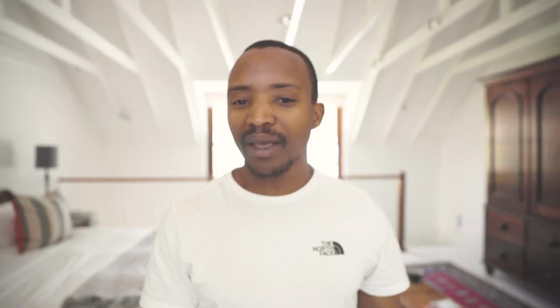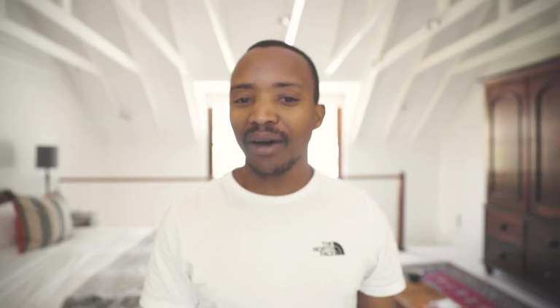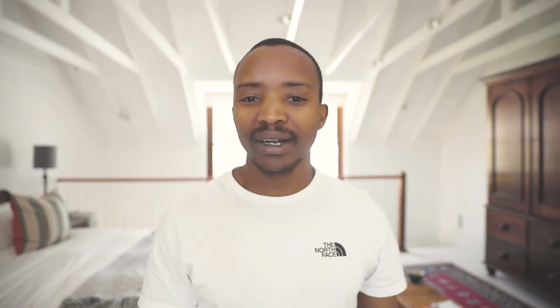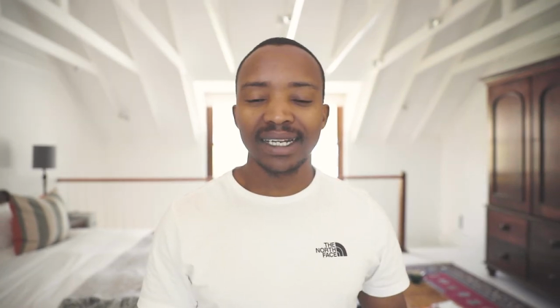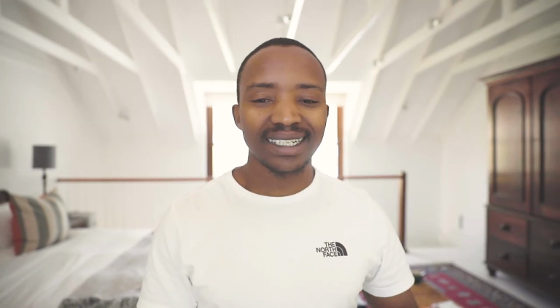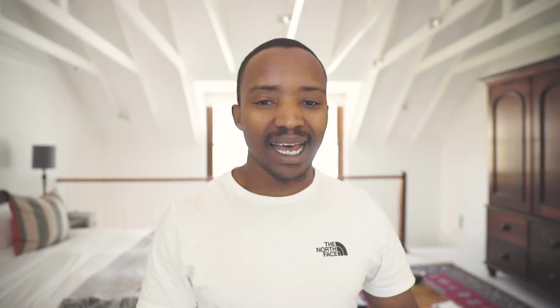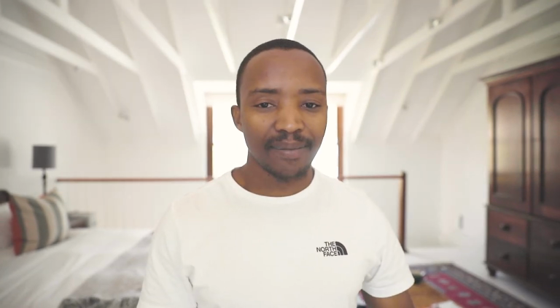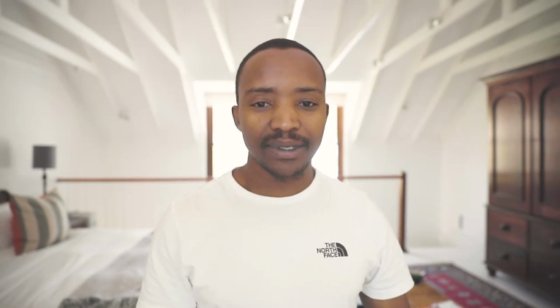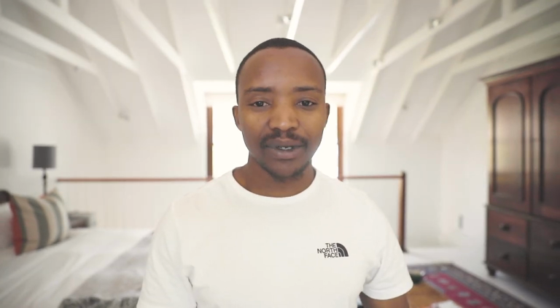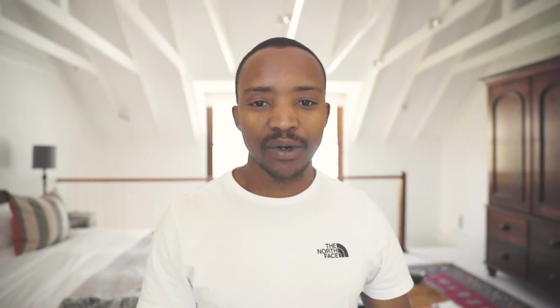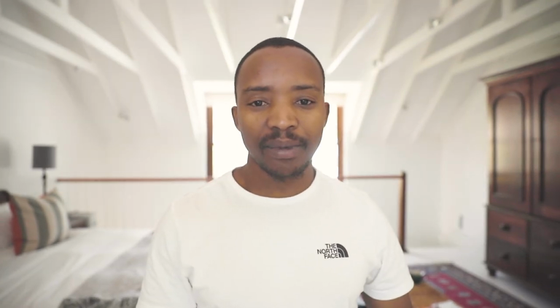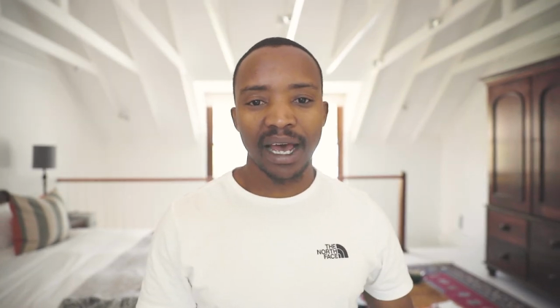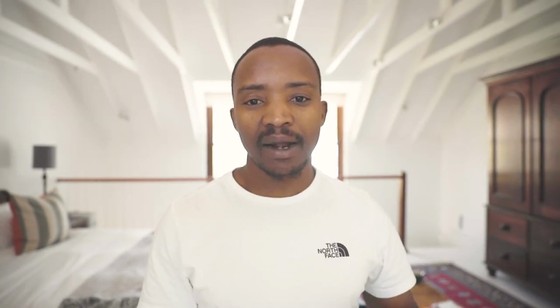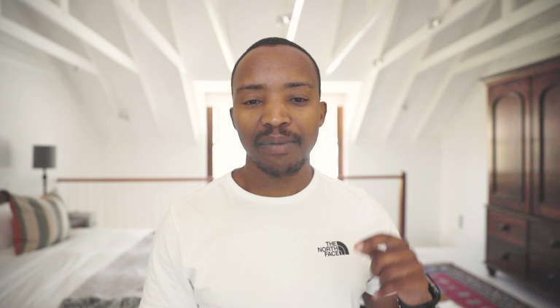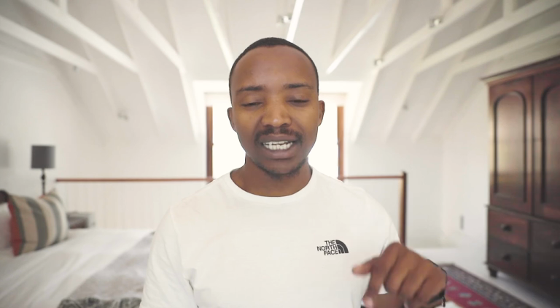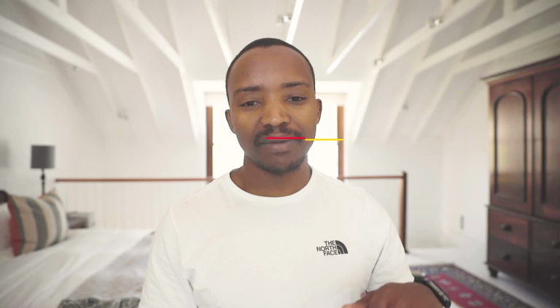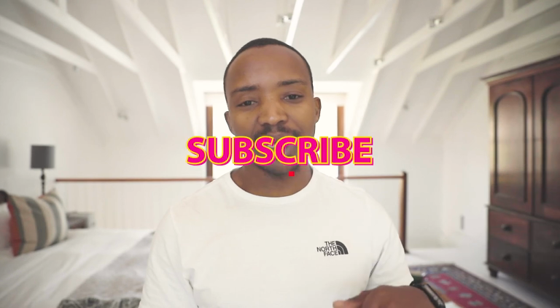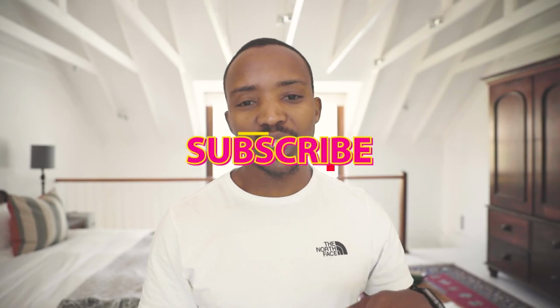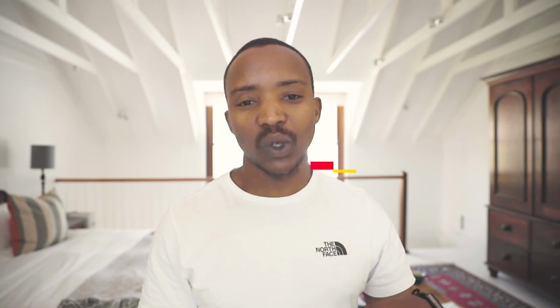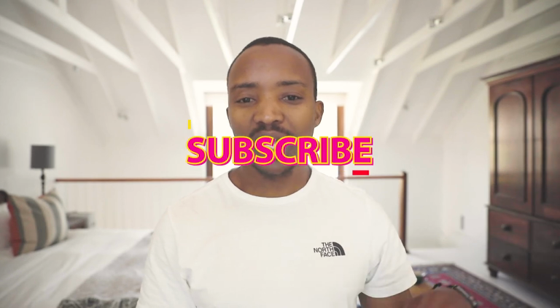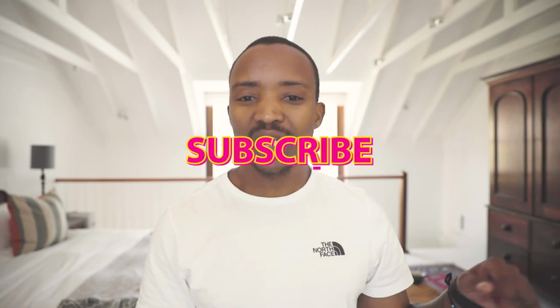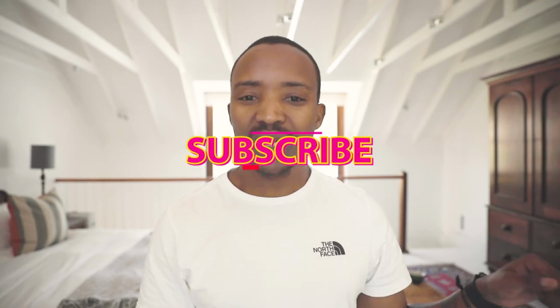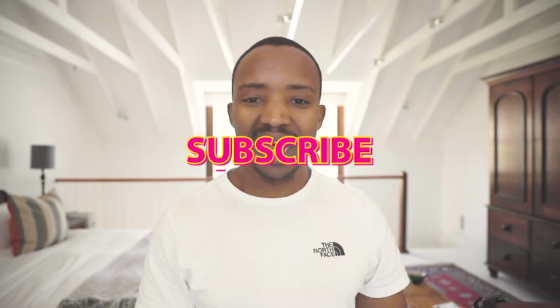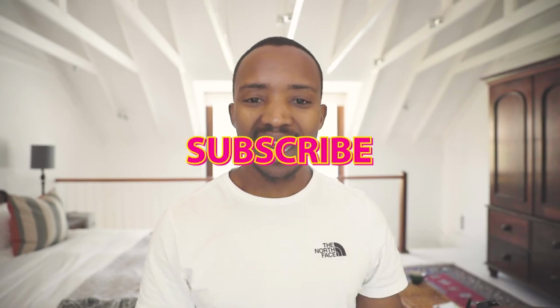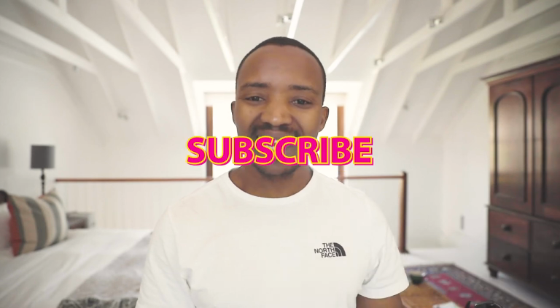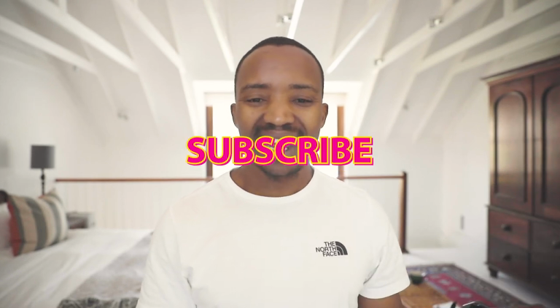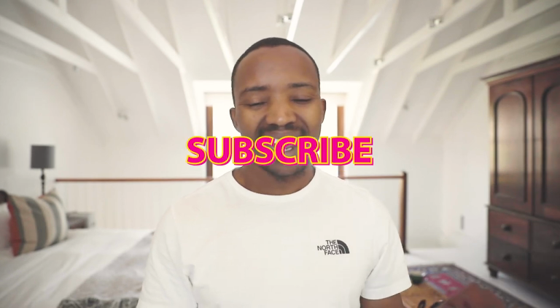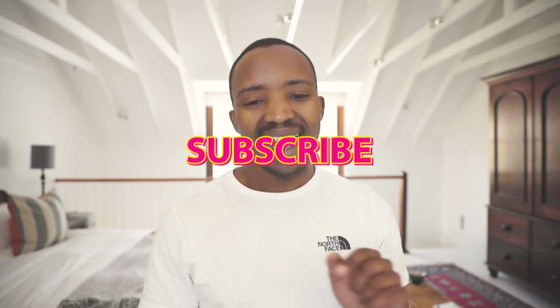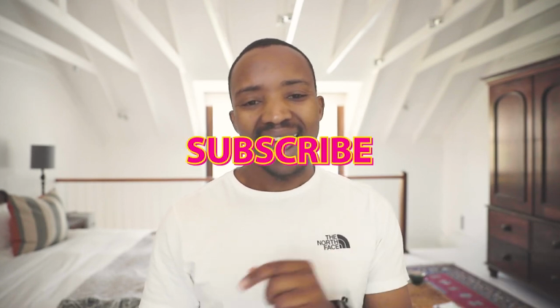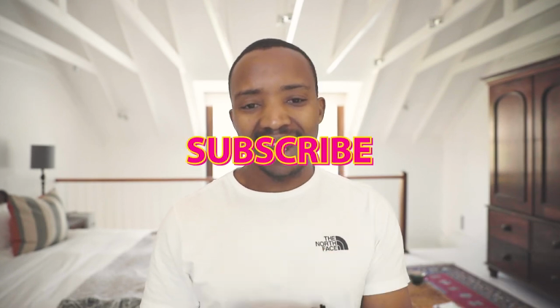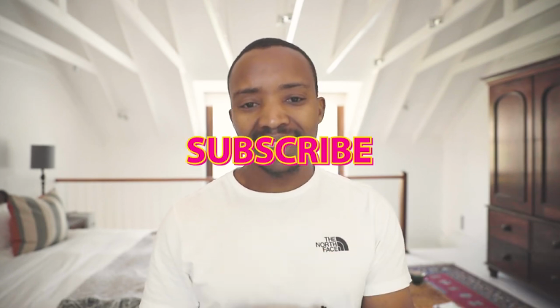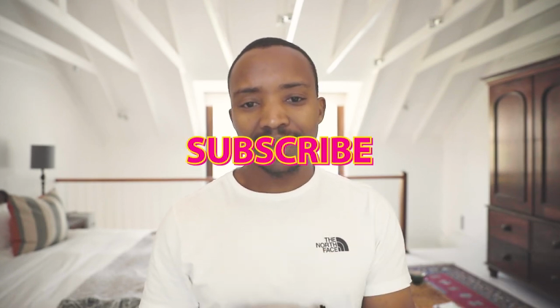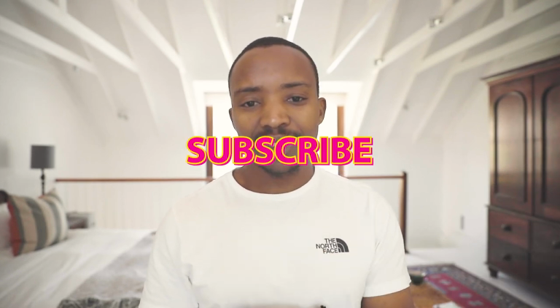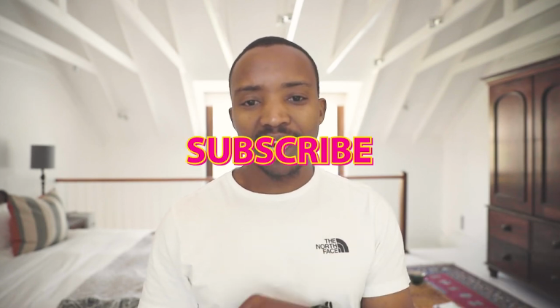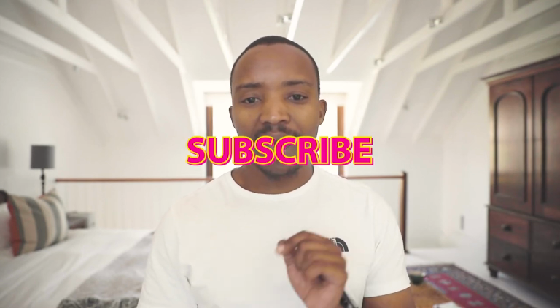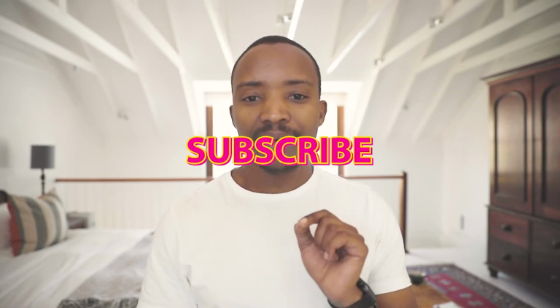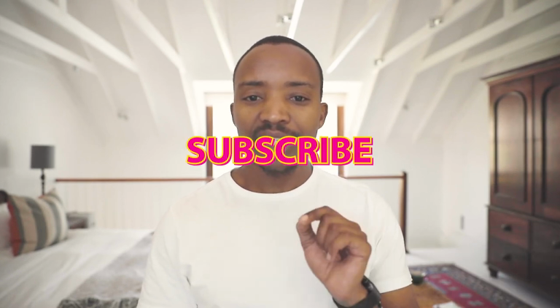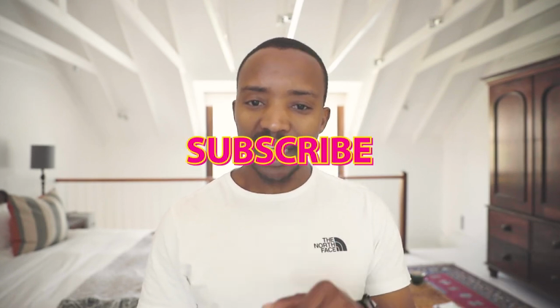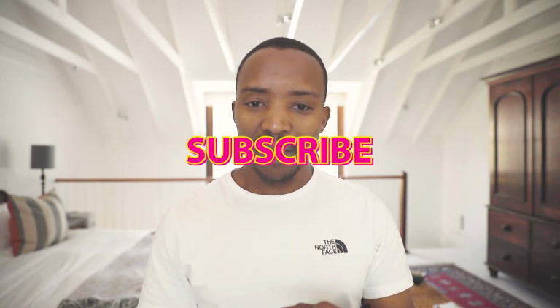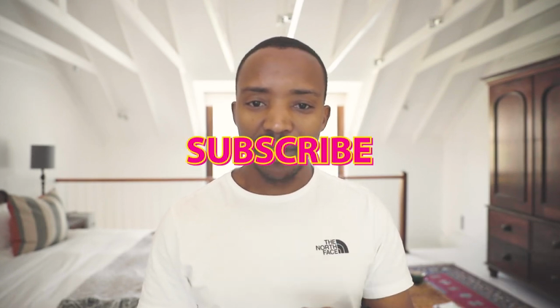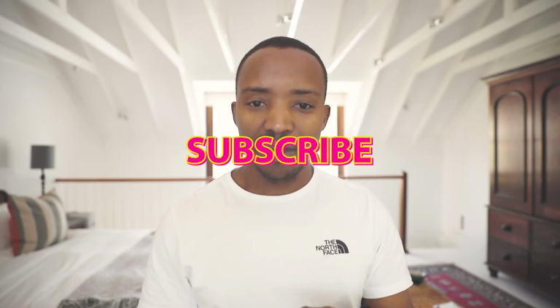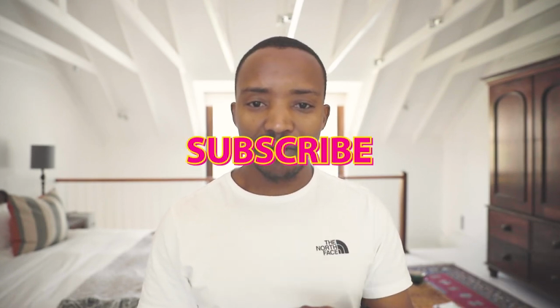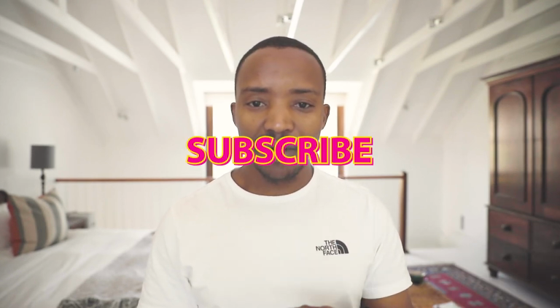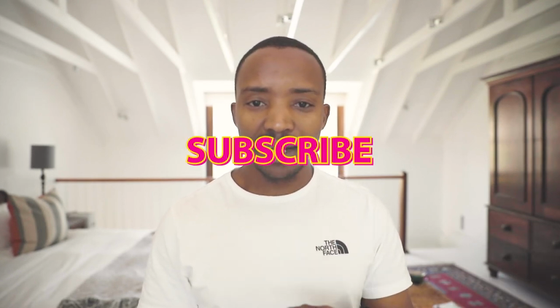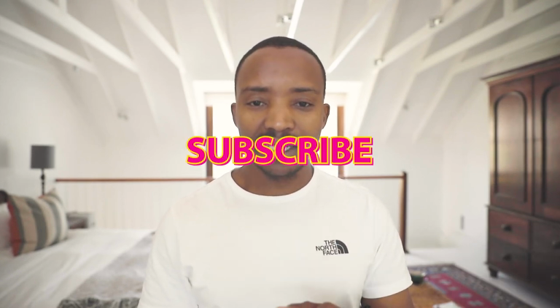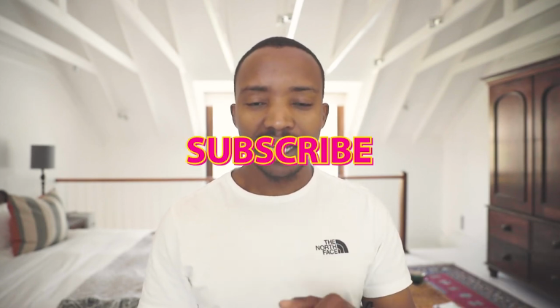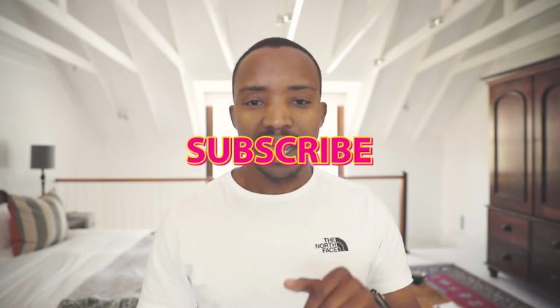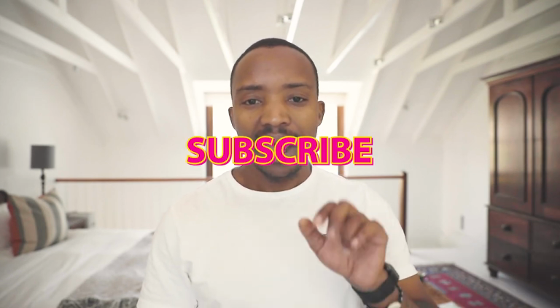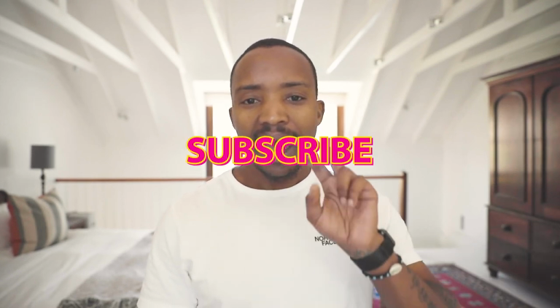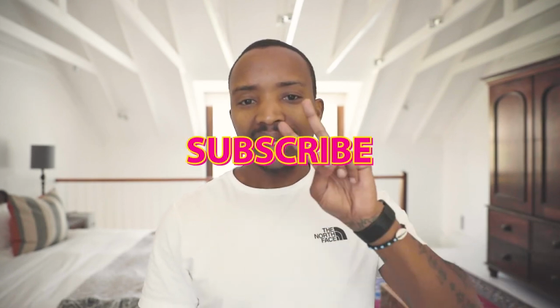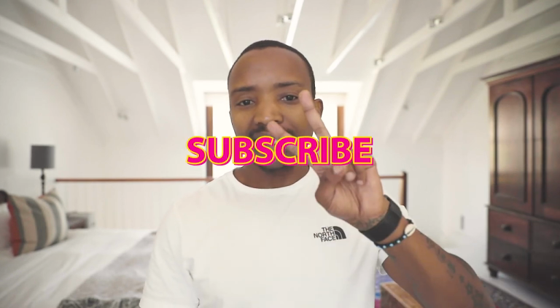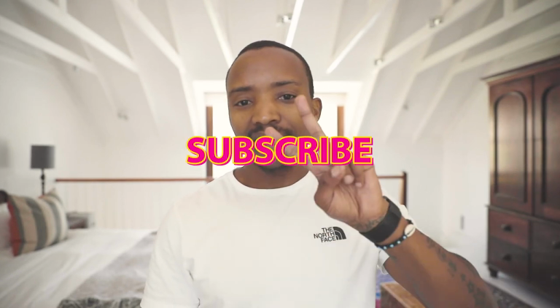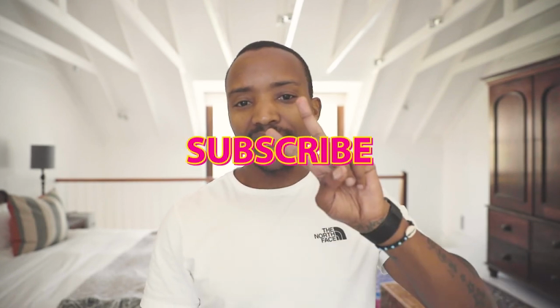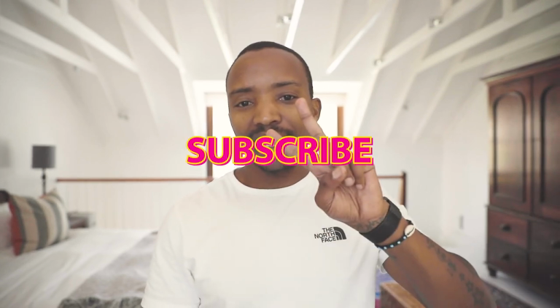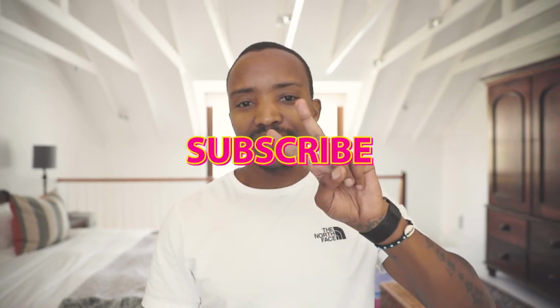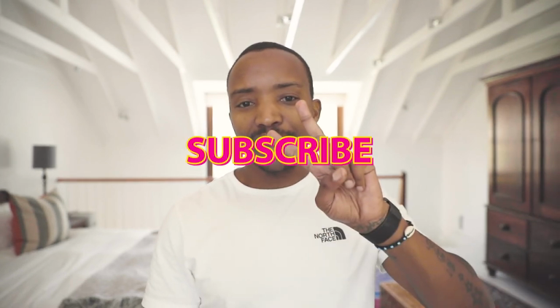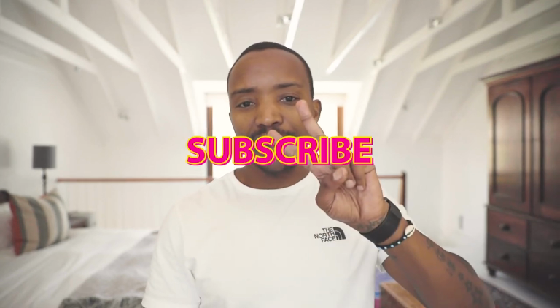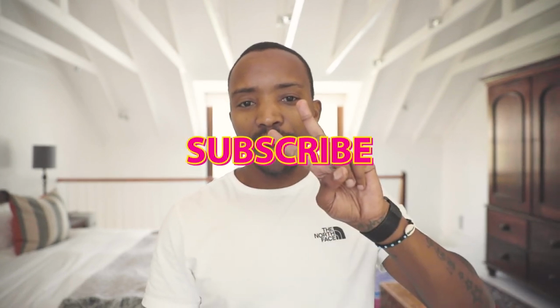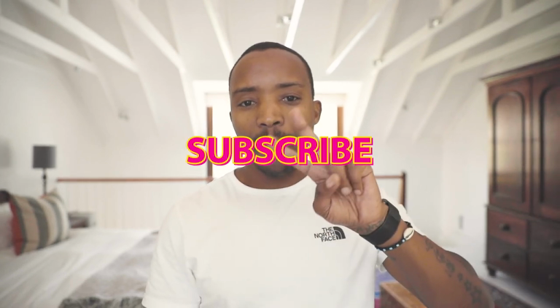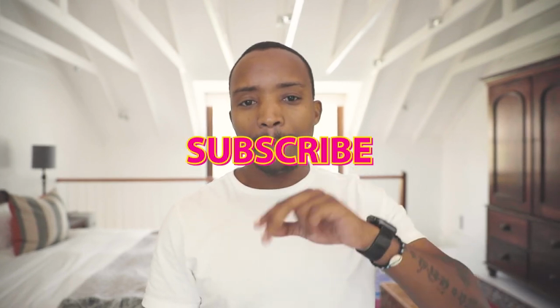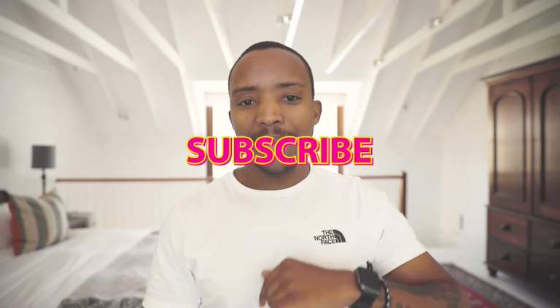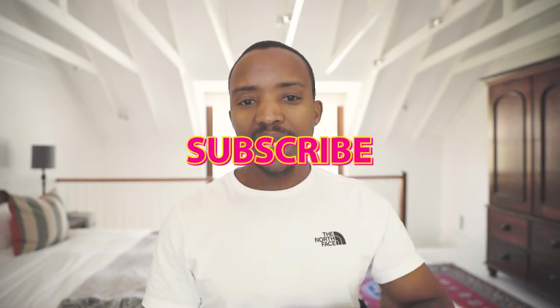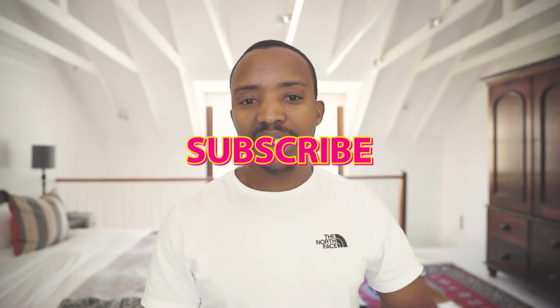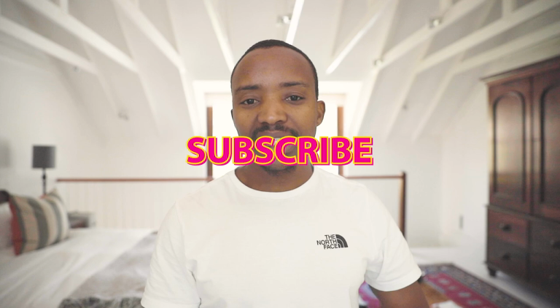Thank you guys for joining me on this episode. Please make sure you like and subscribe, share with your friends — until the next video, peace.